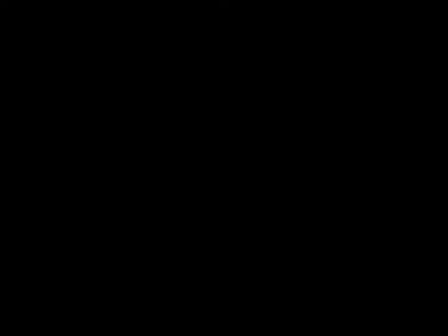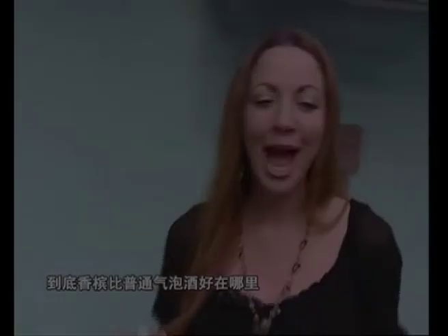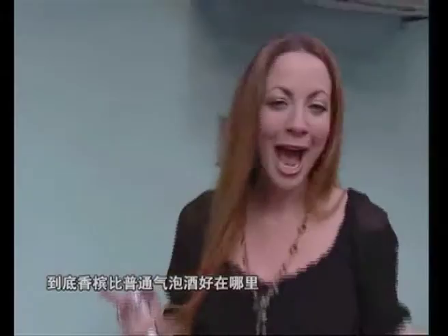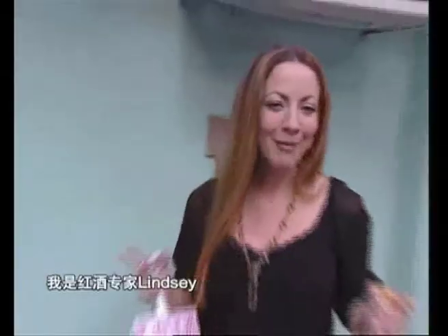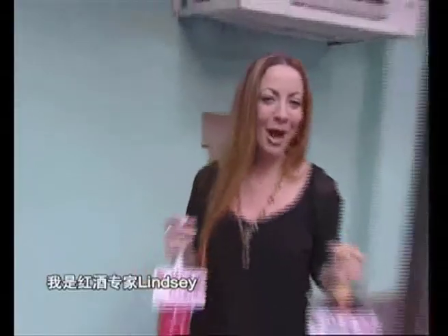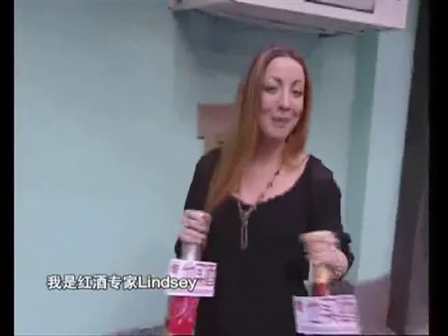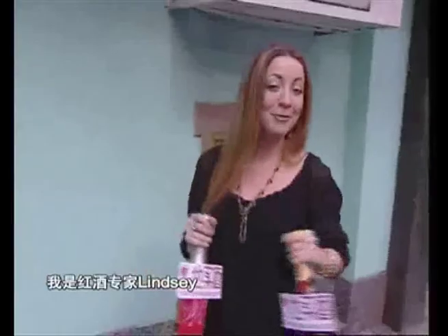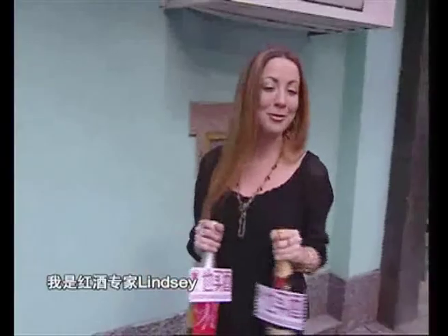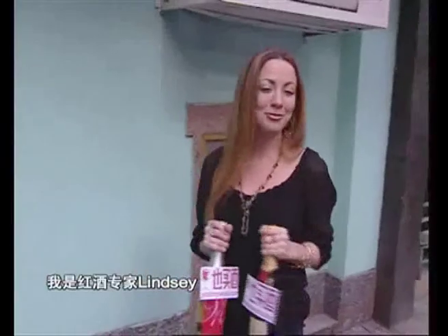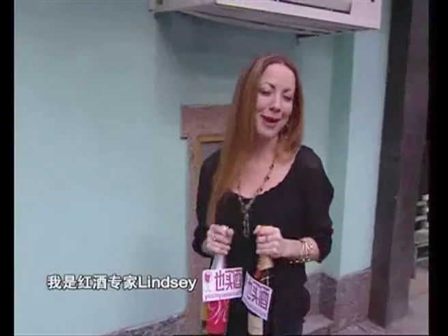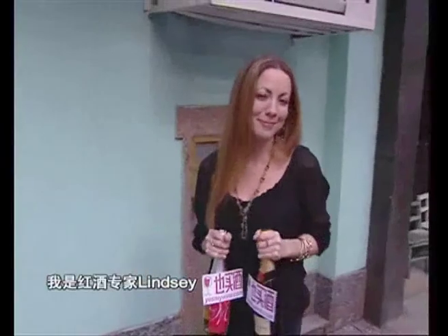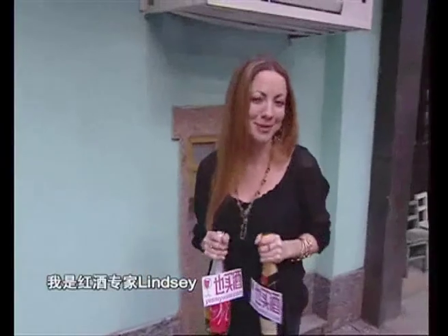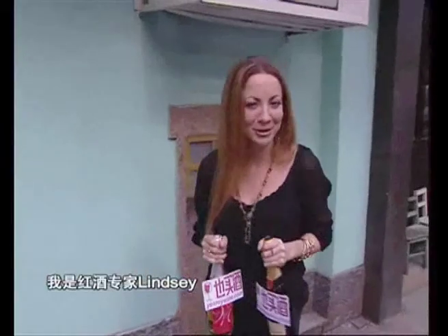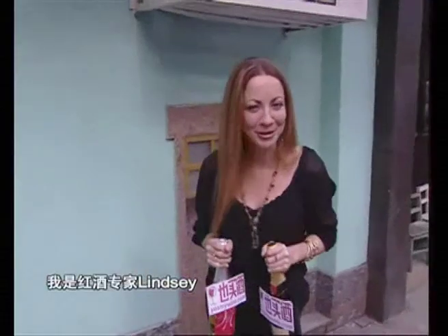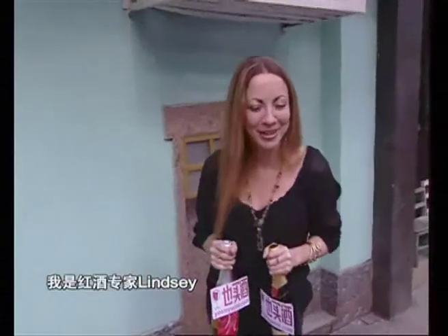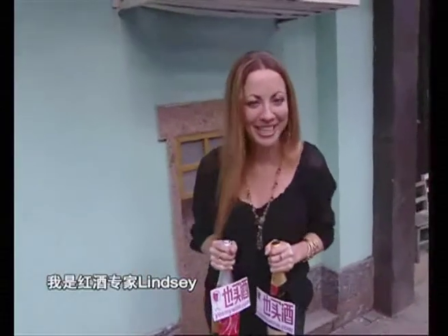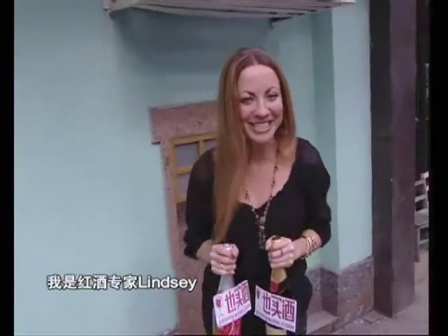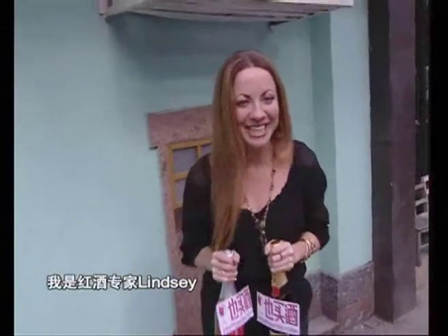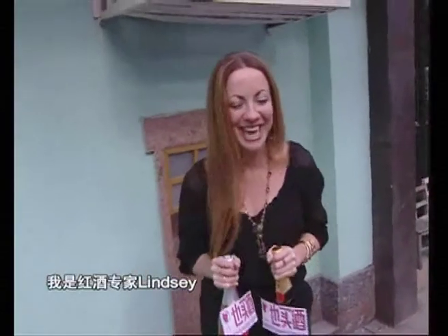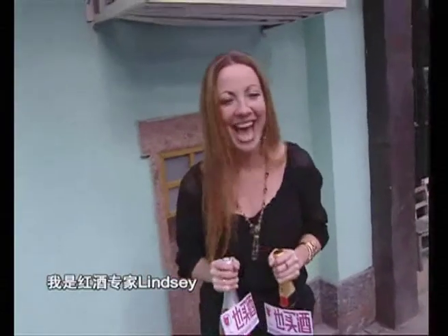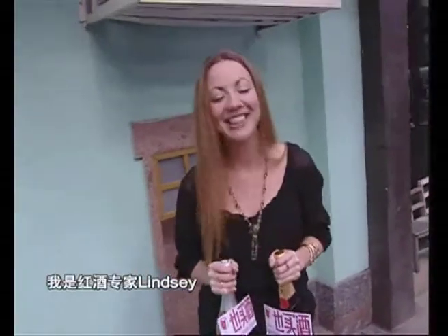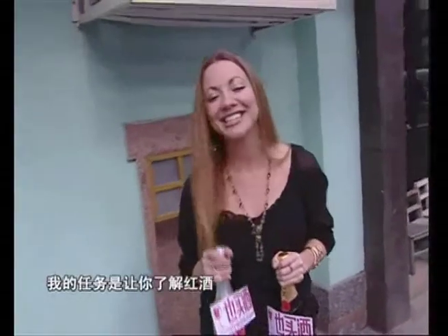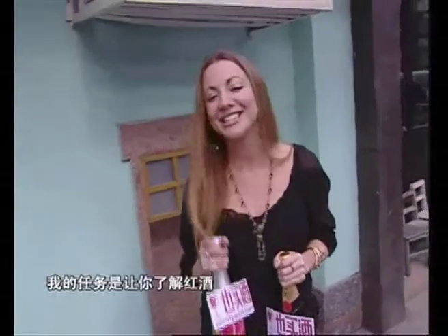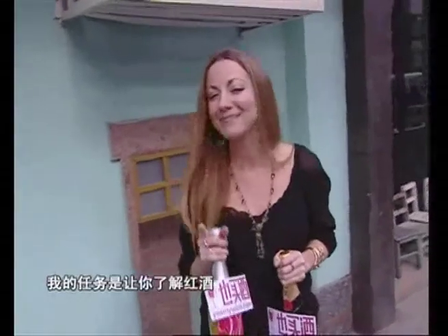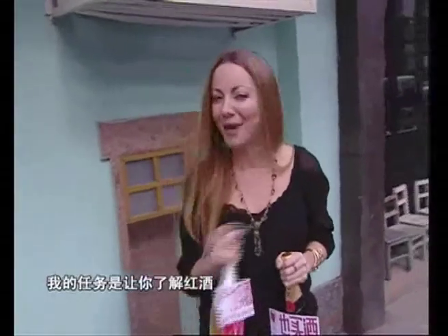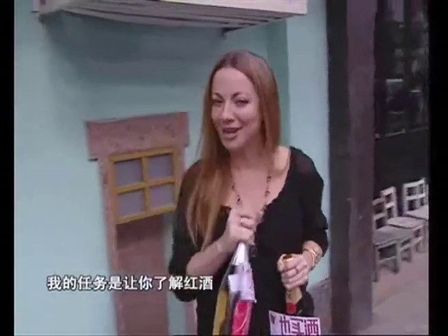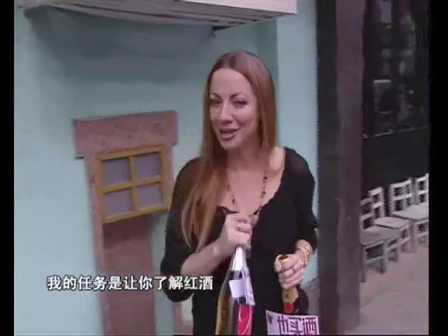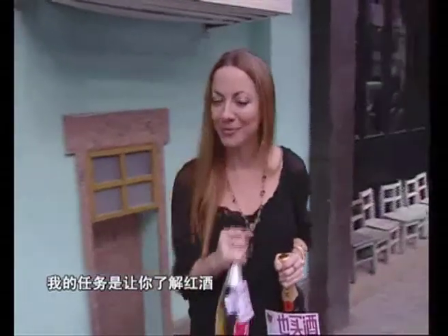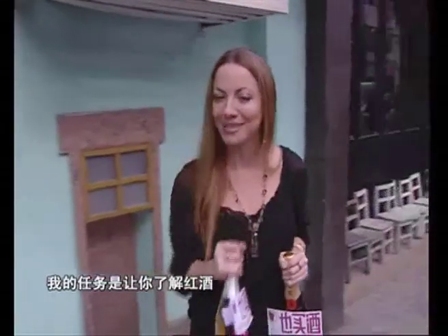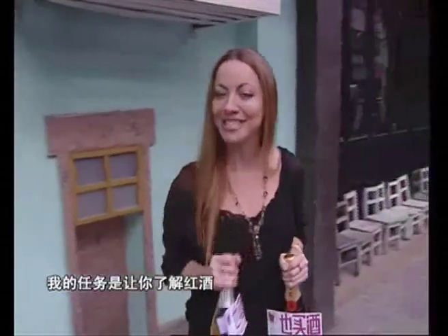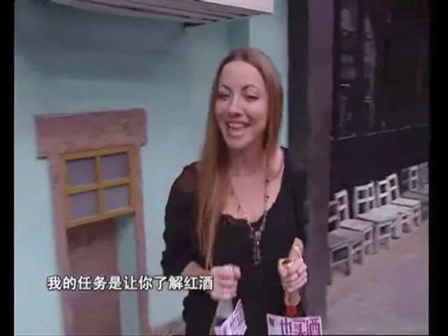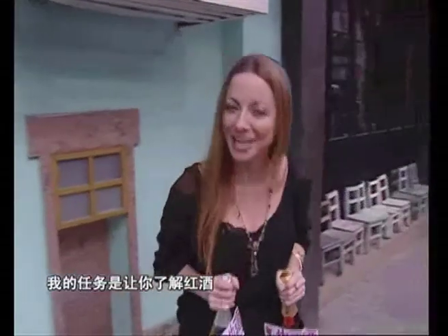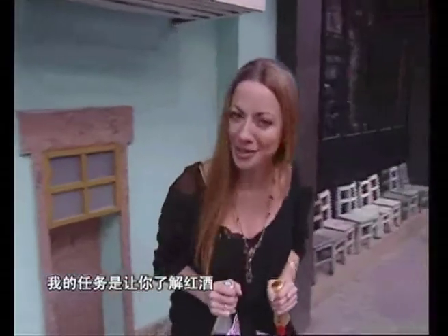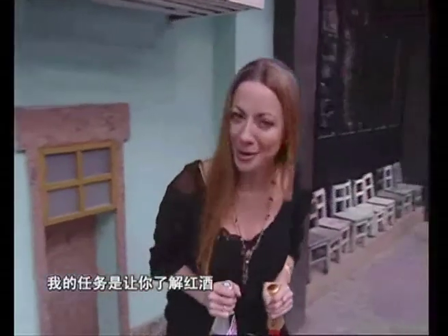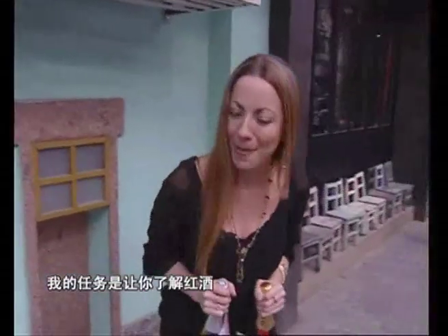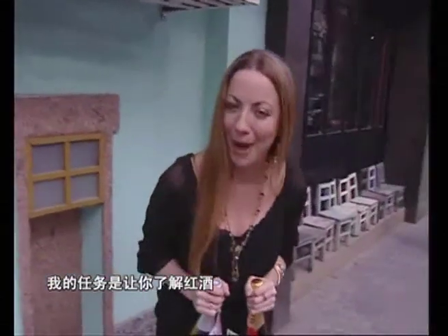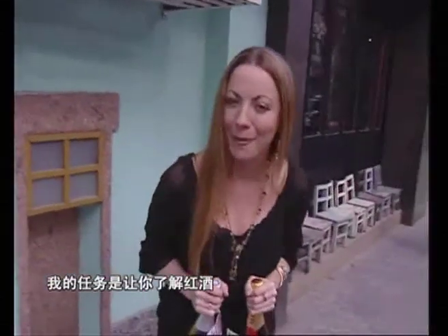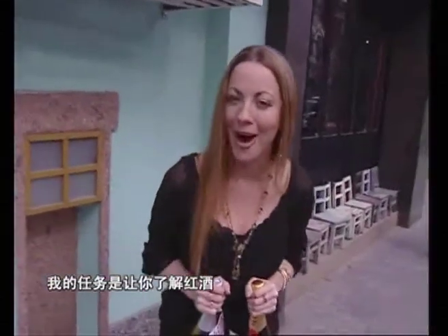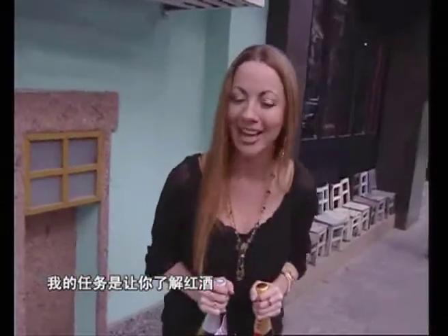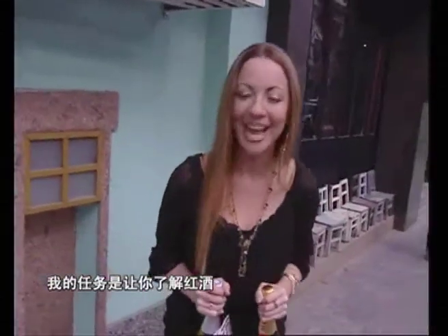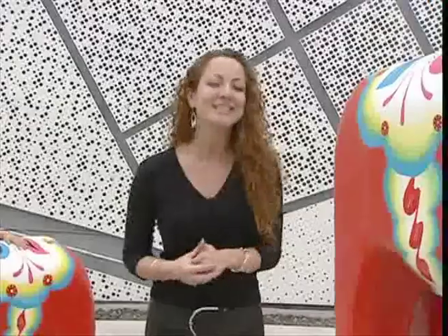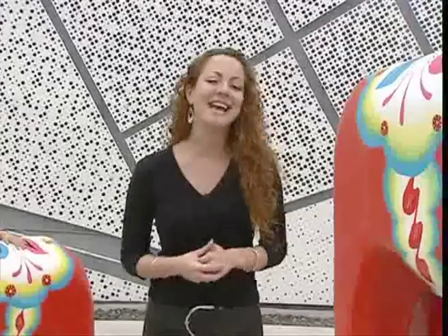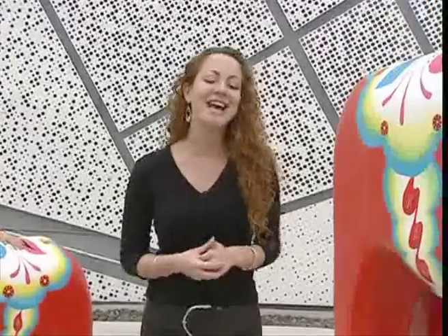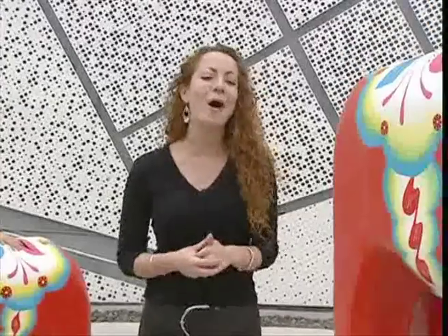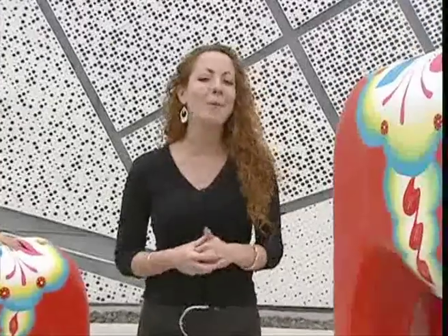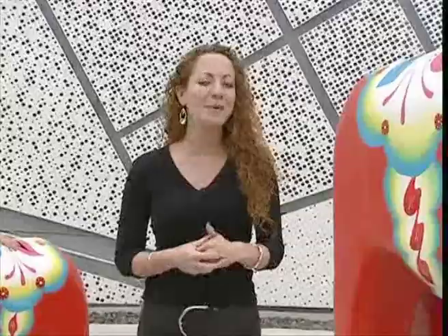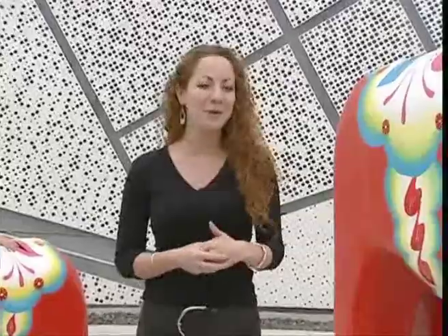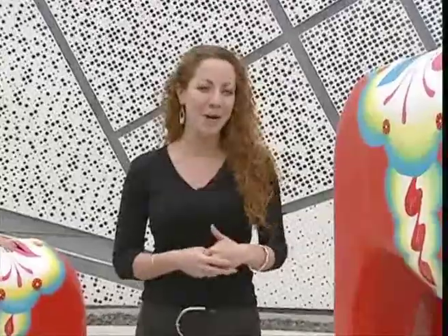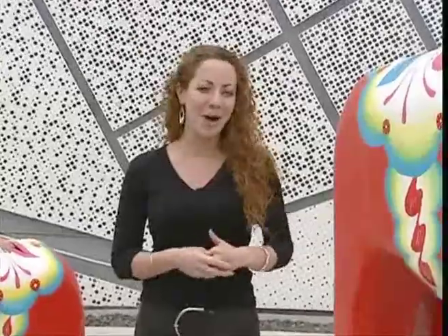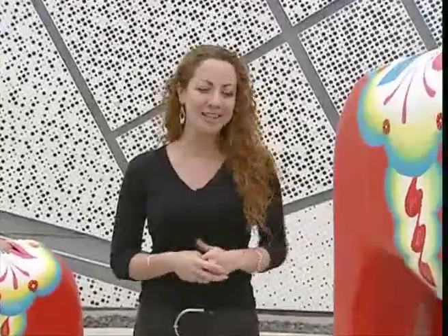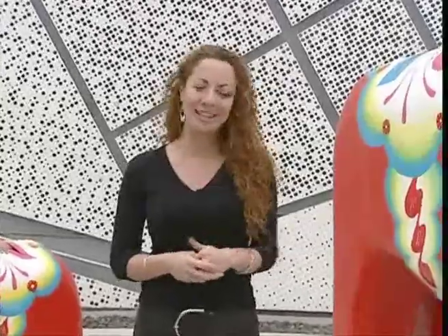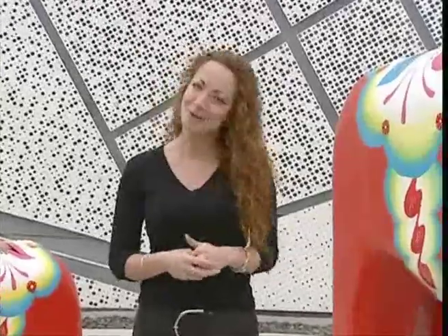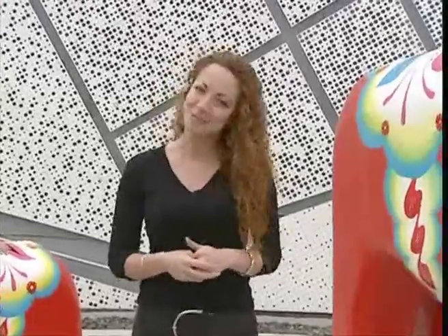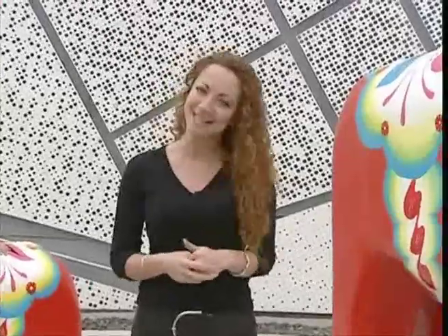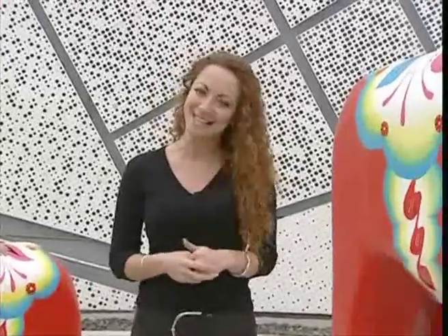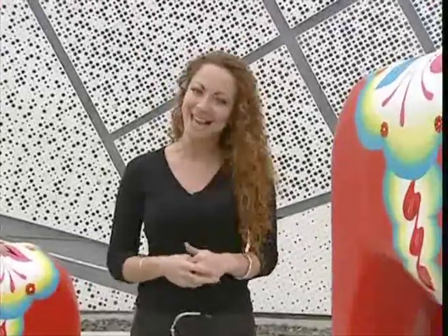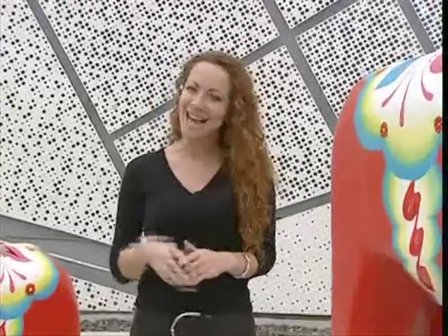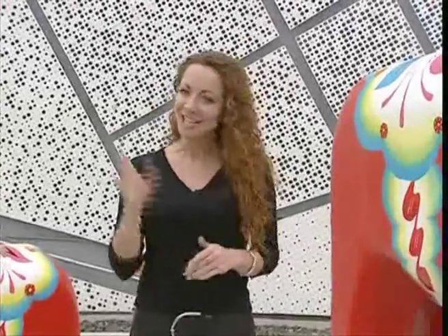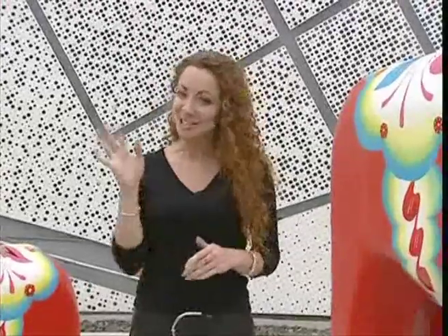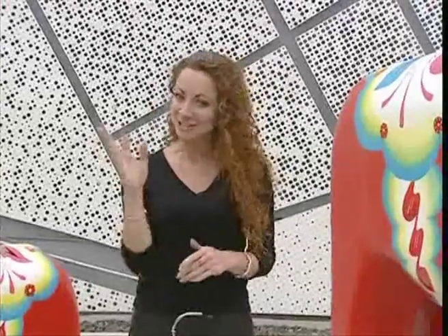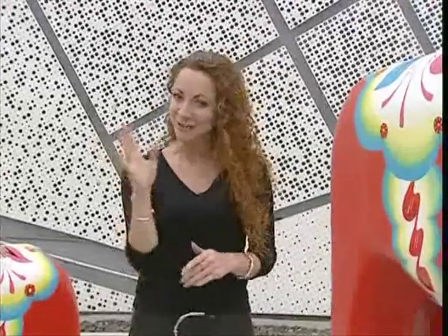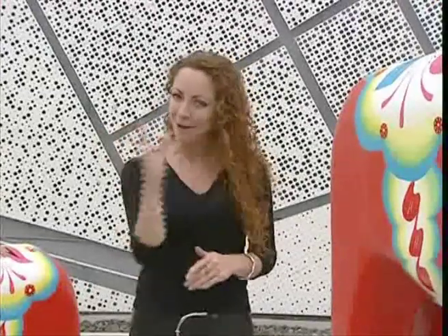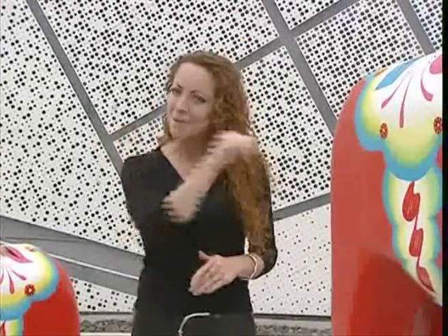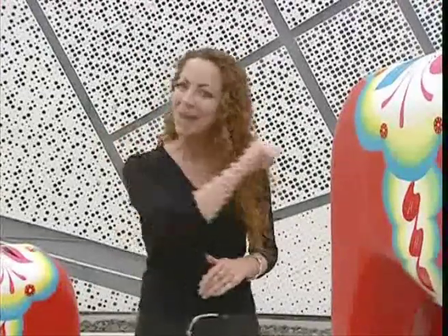Well, I'm your great guru, Lindsay, and this is my job to teach you about wine. Today, I'll be your guide. I'm Lindsay, so just follow me.